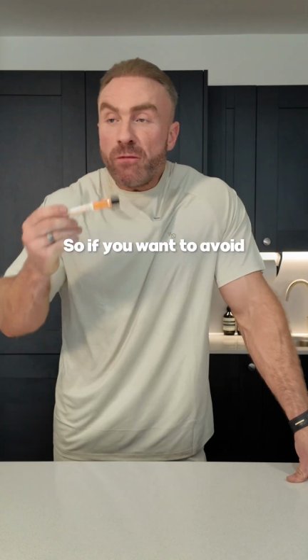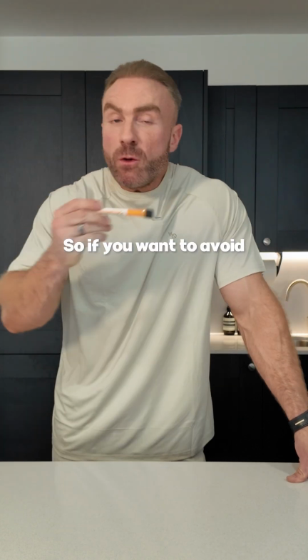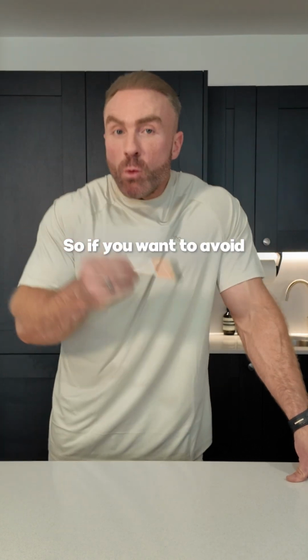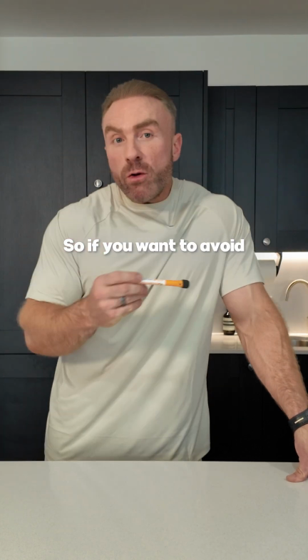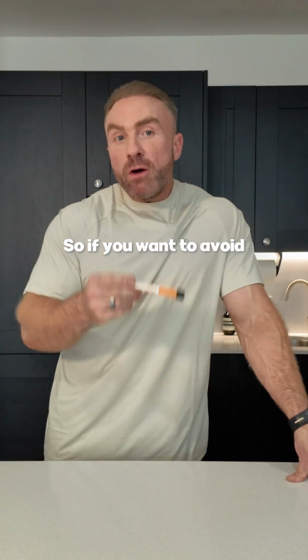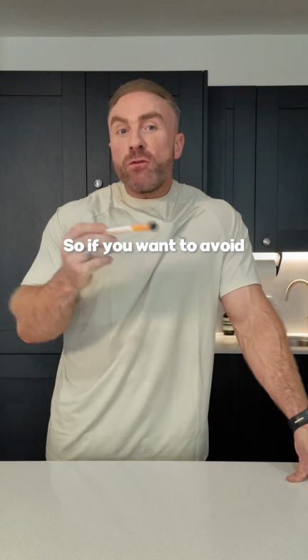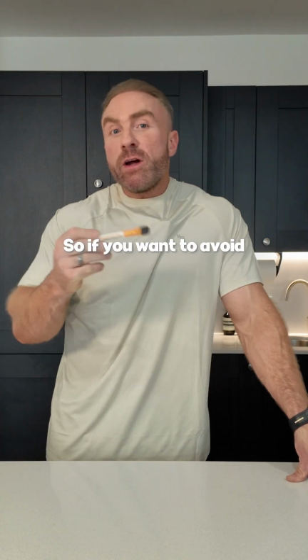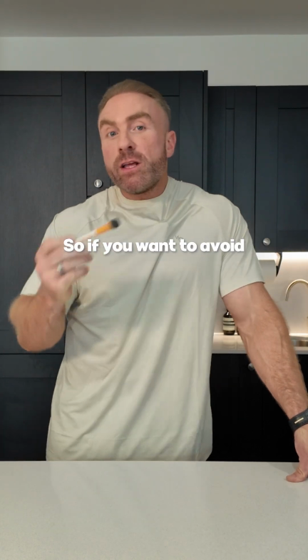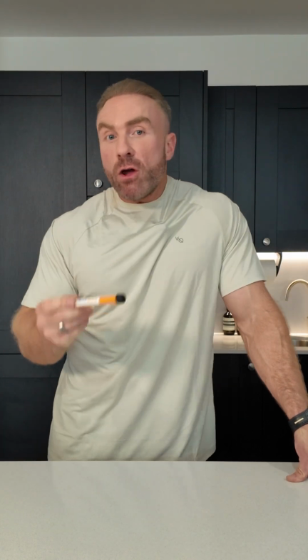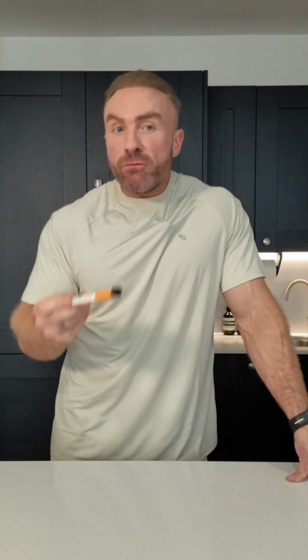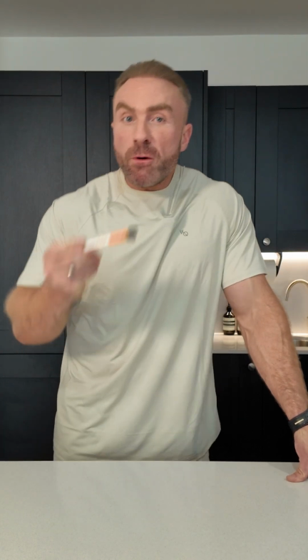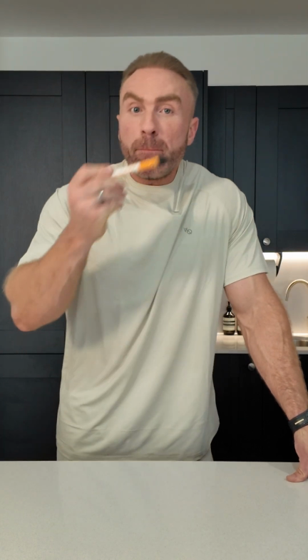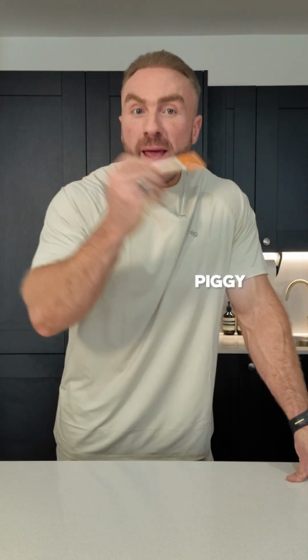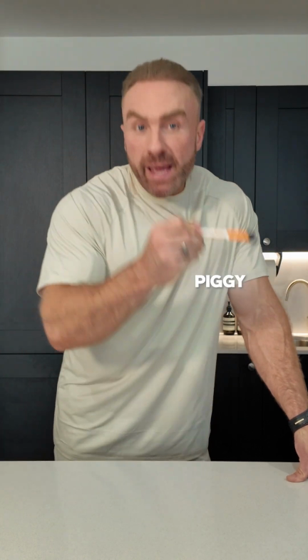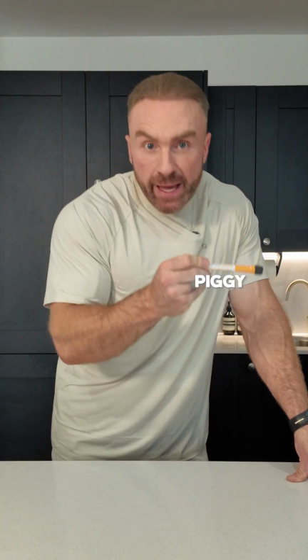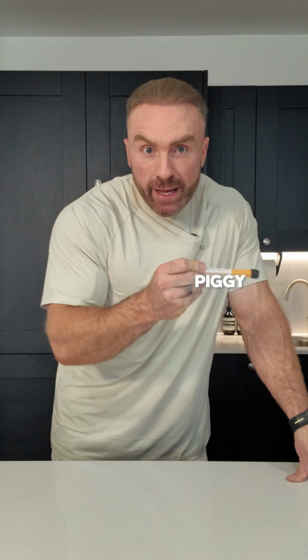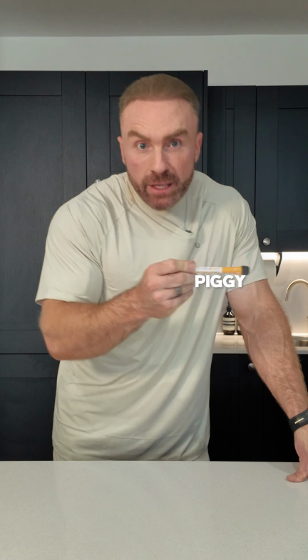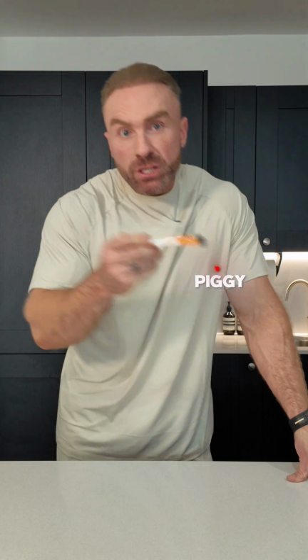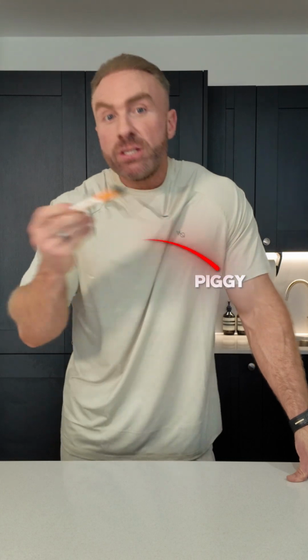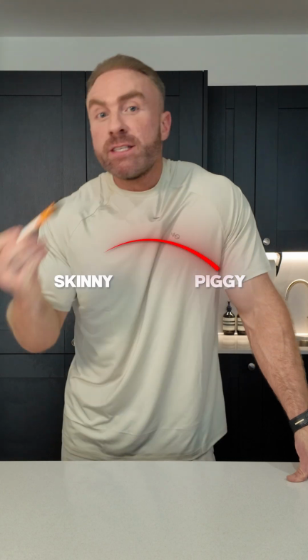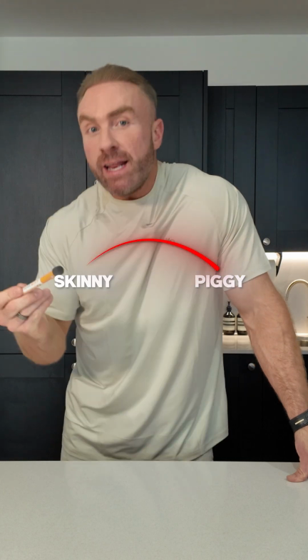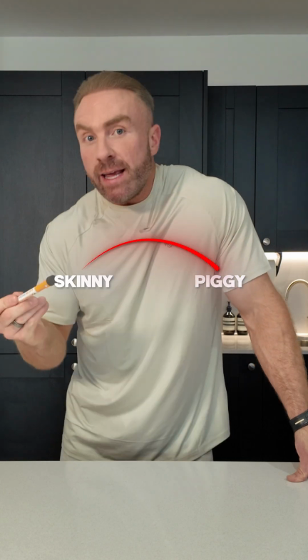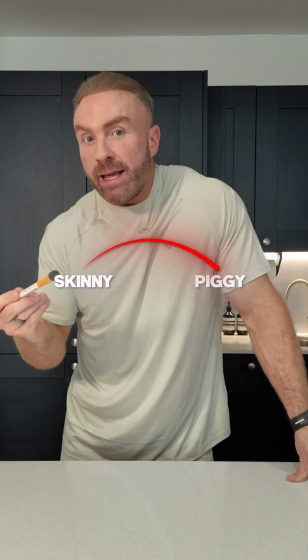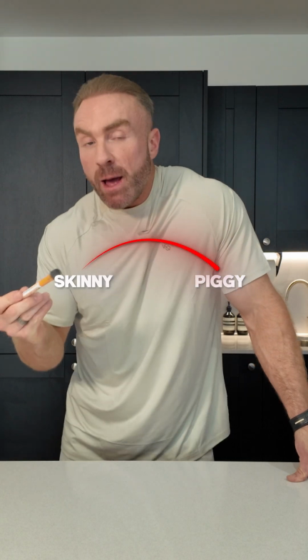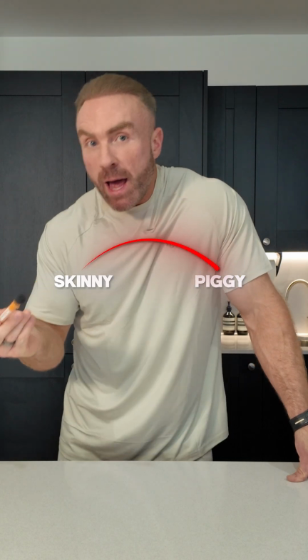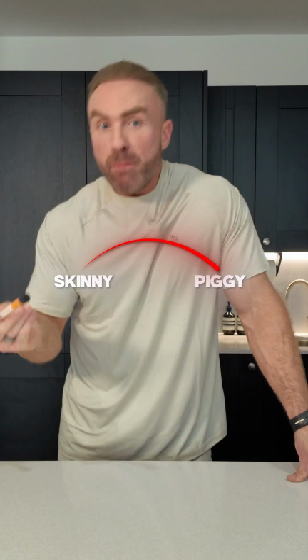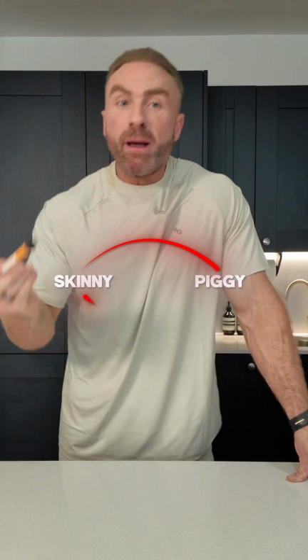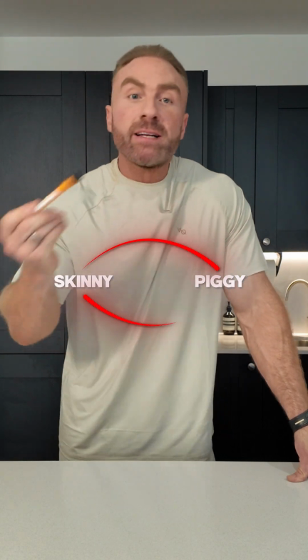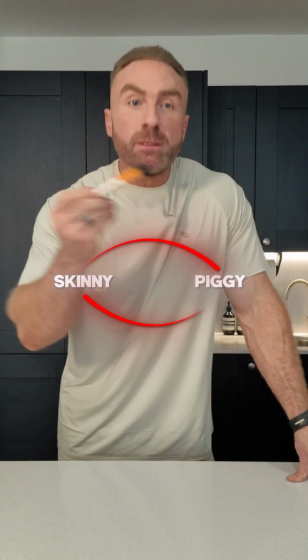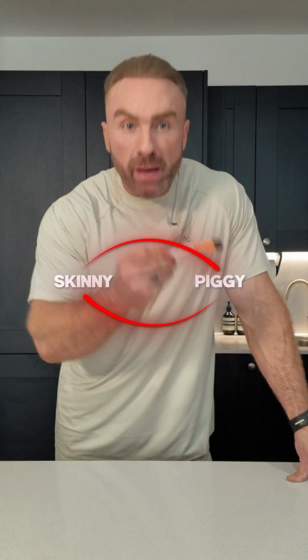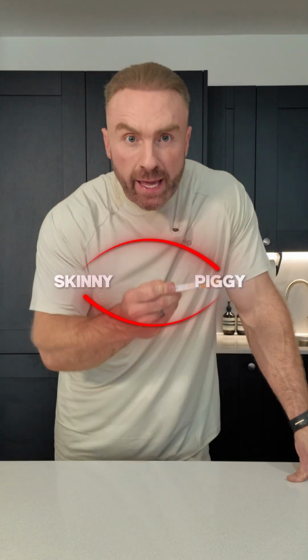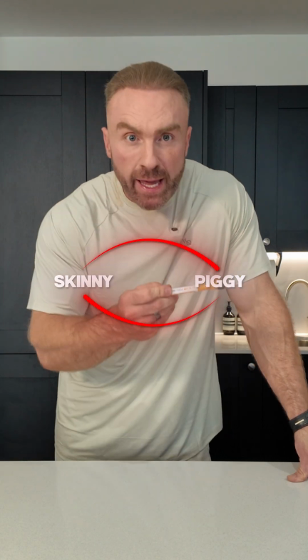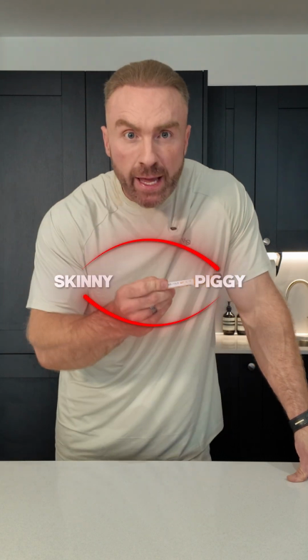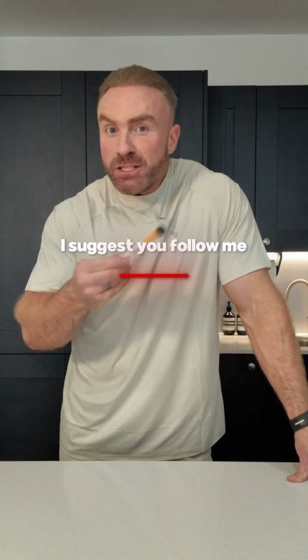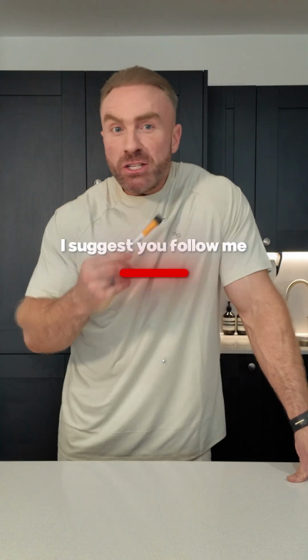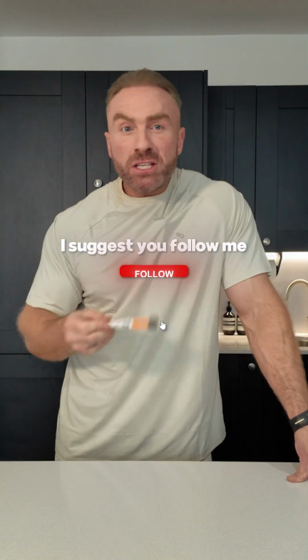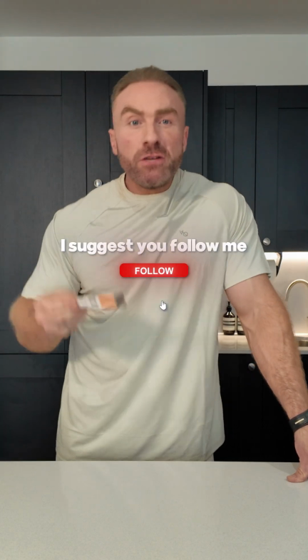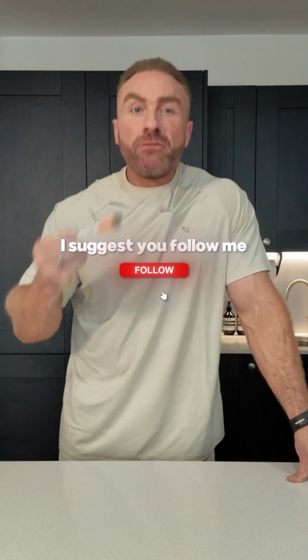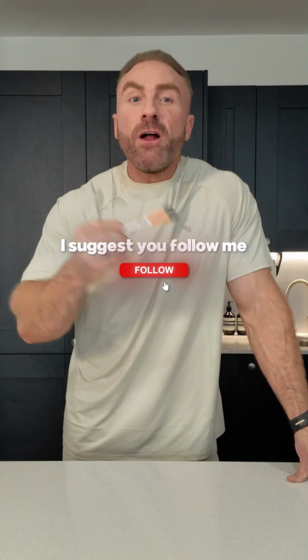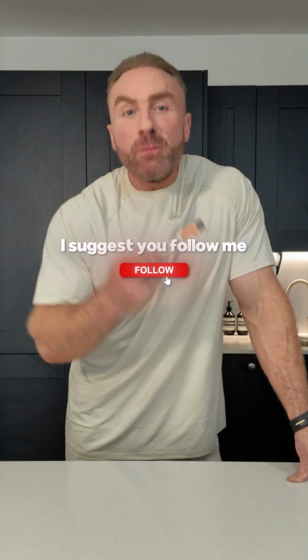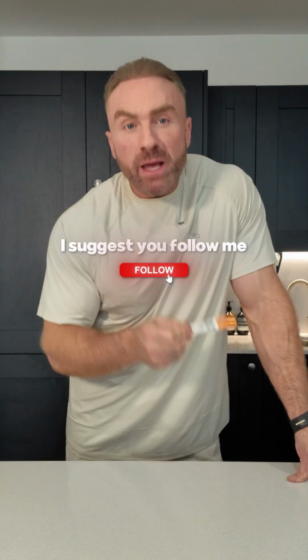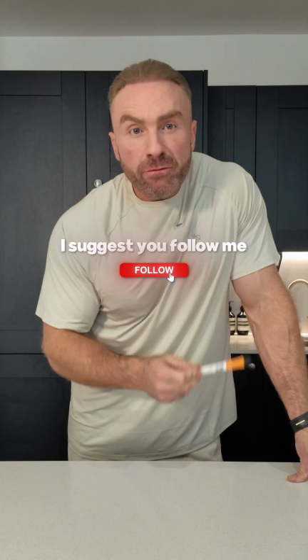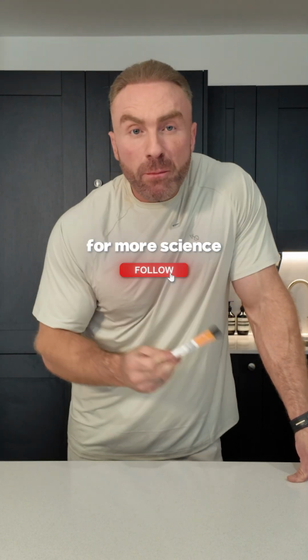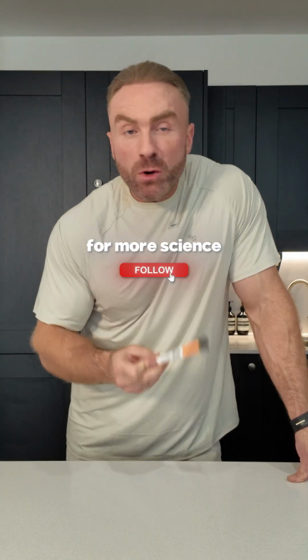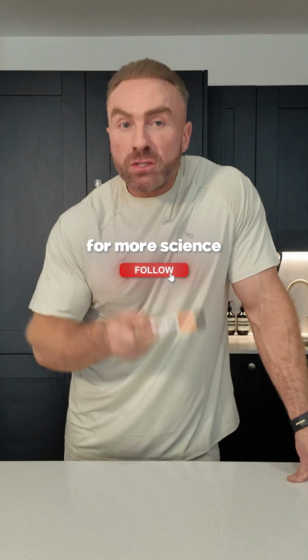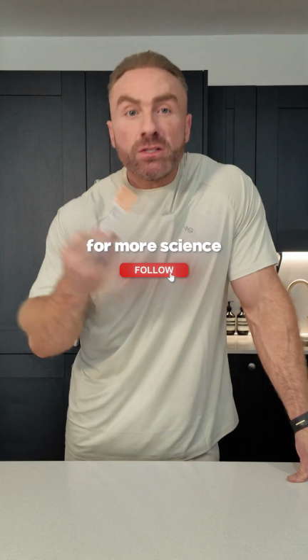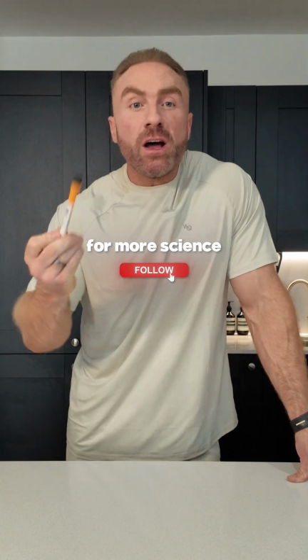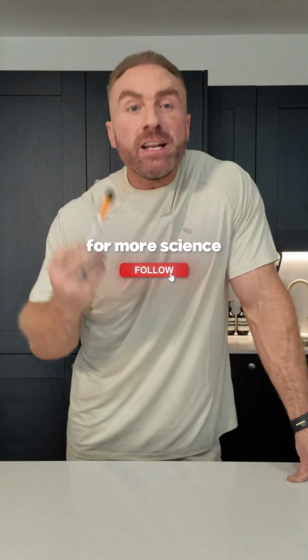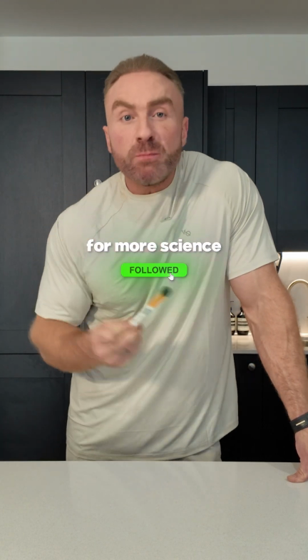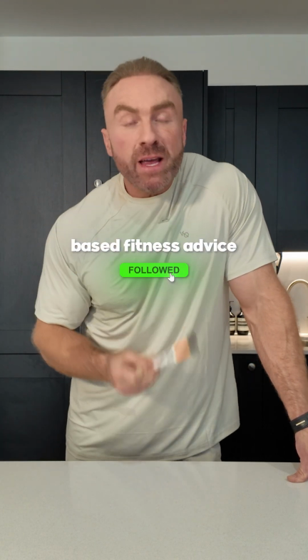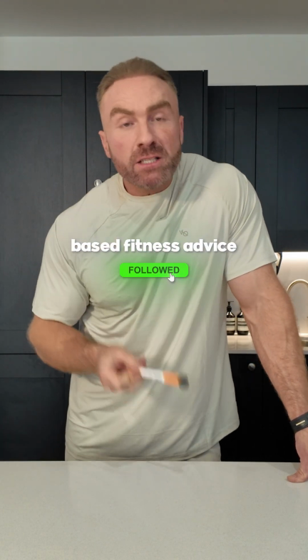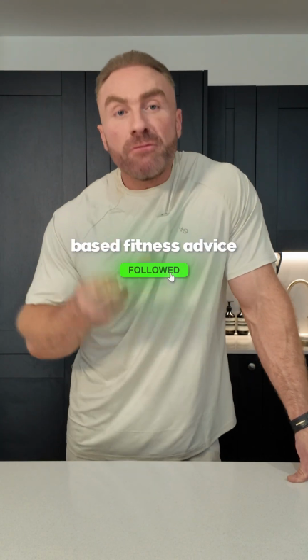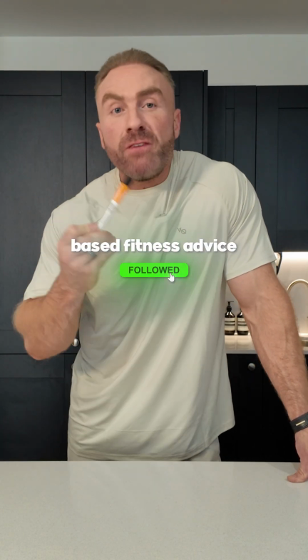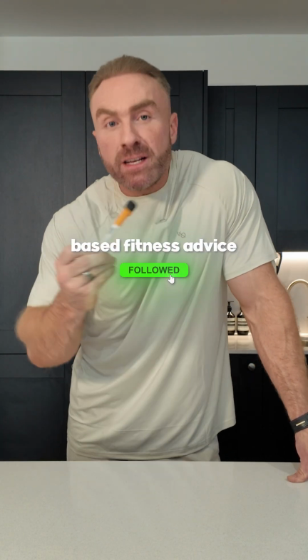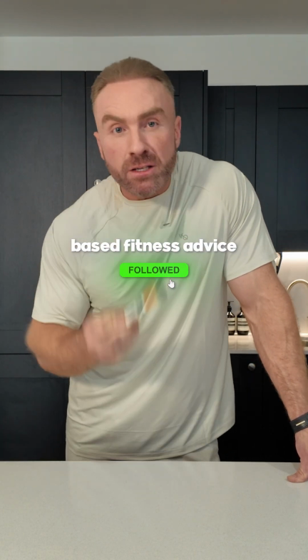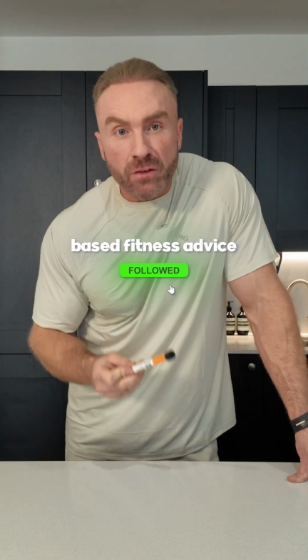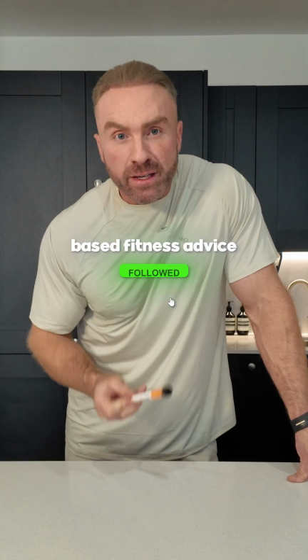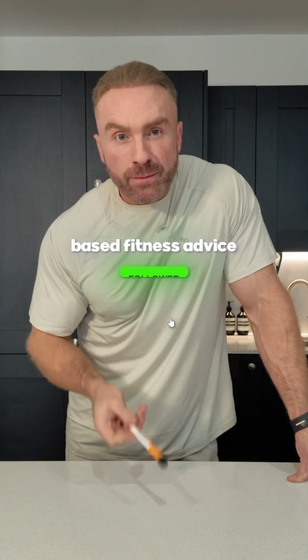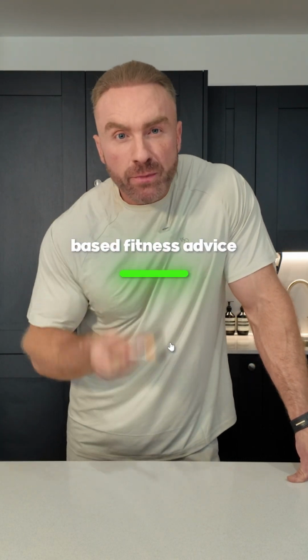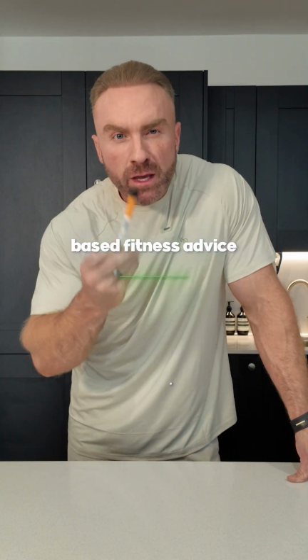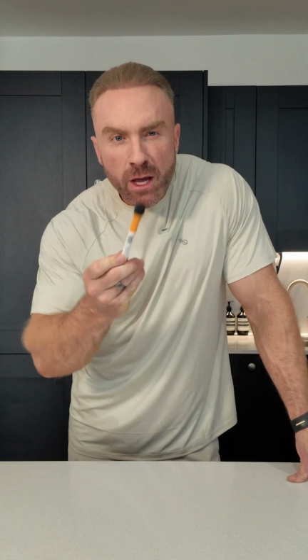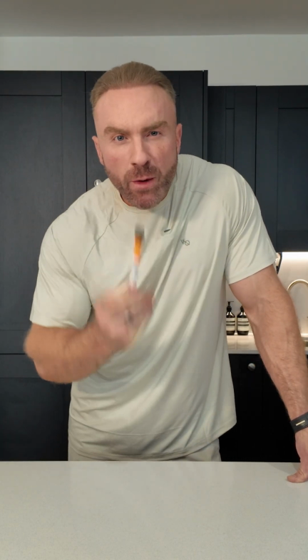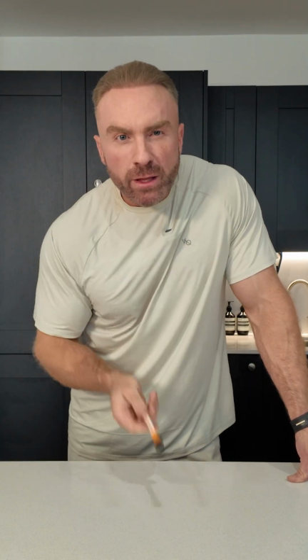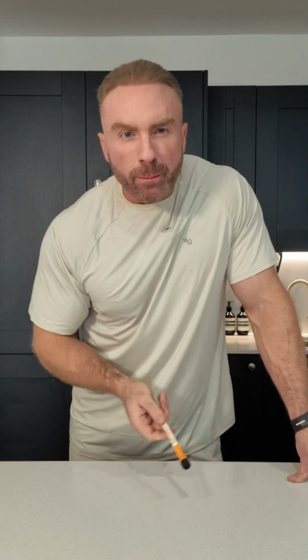So if you want to avoid going from piggy to skinny and back to piggy, I suggest you follow me for more science-based fitness advice. You're welcome.